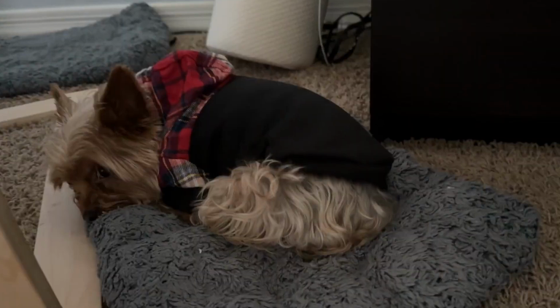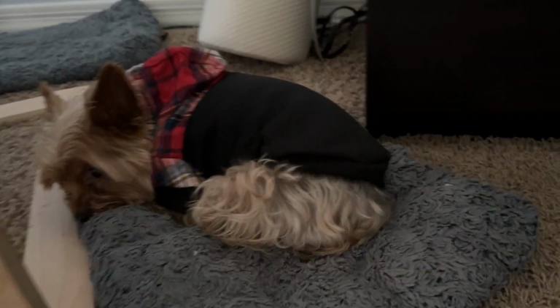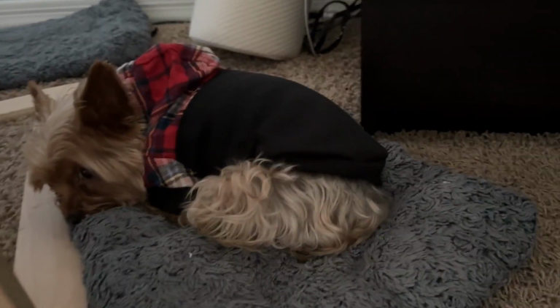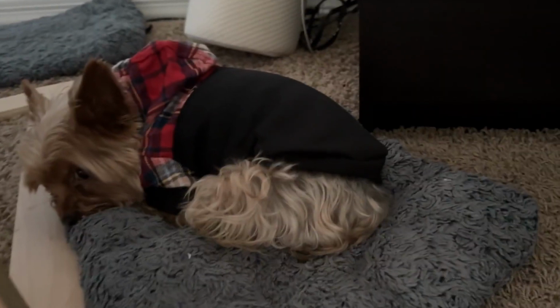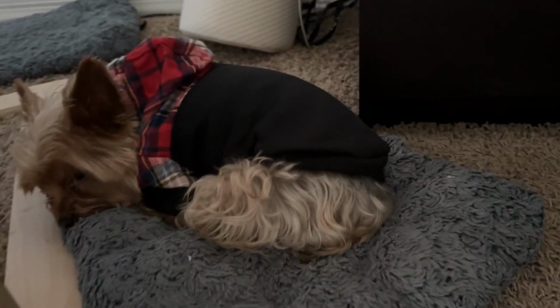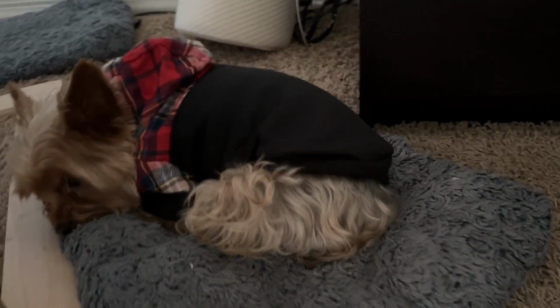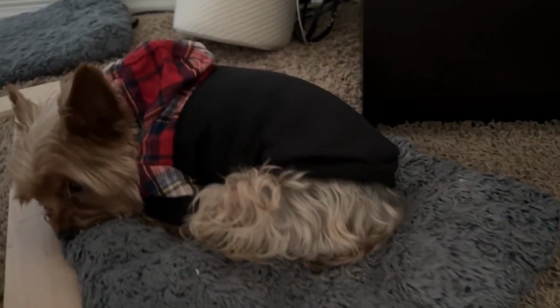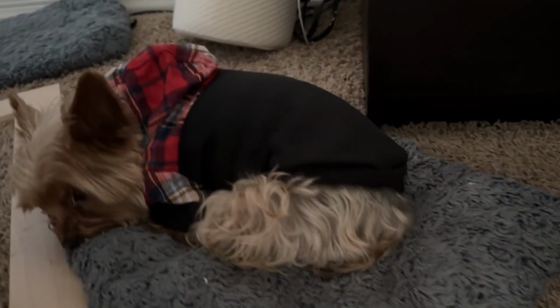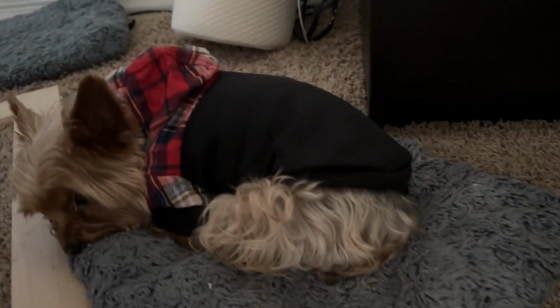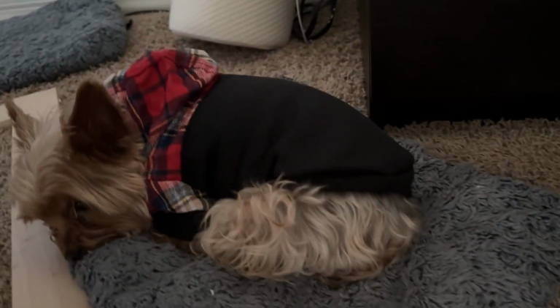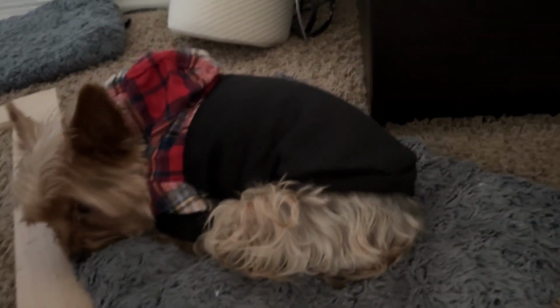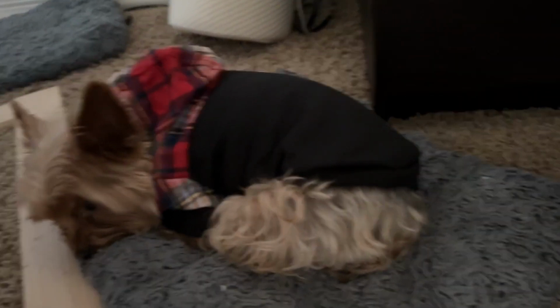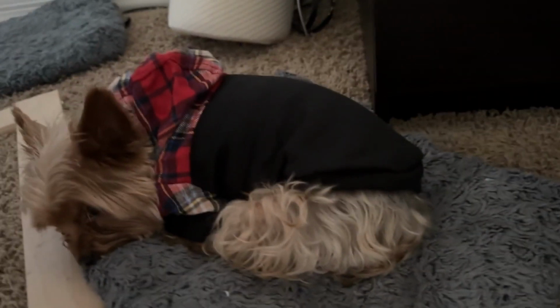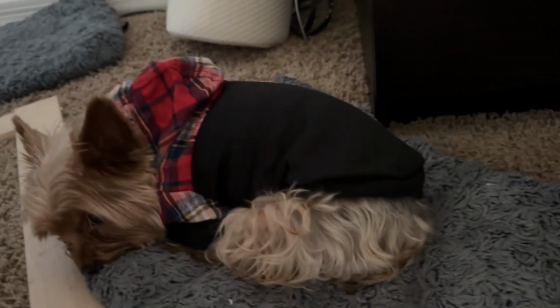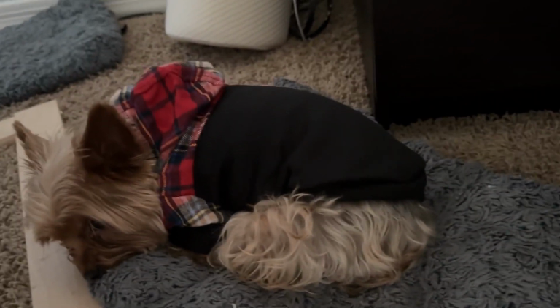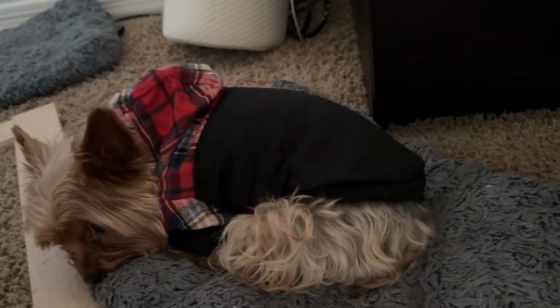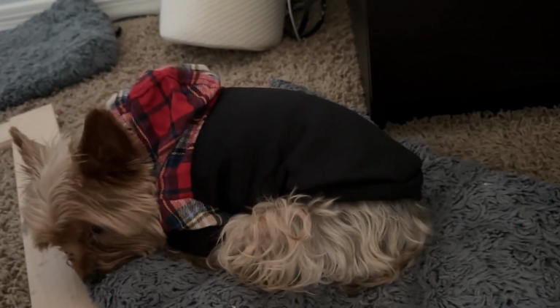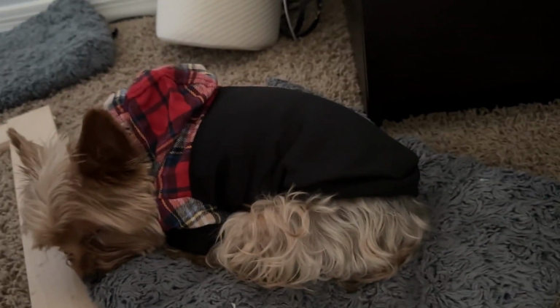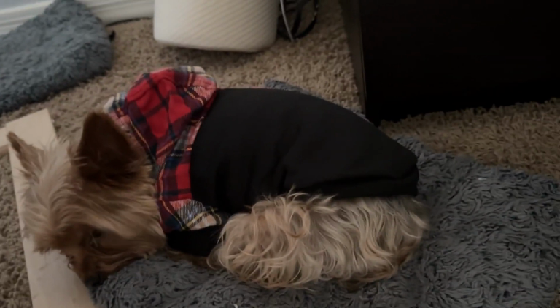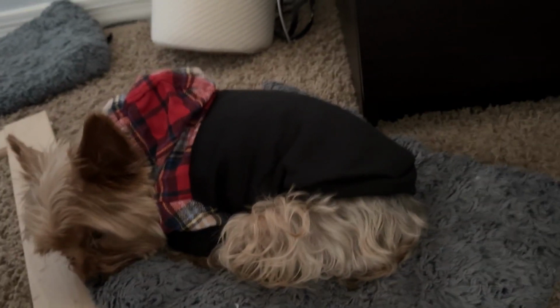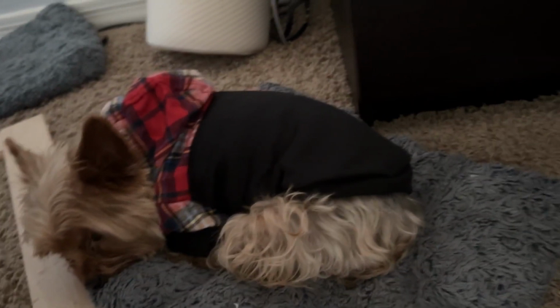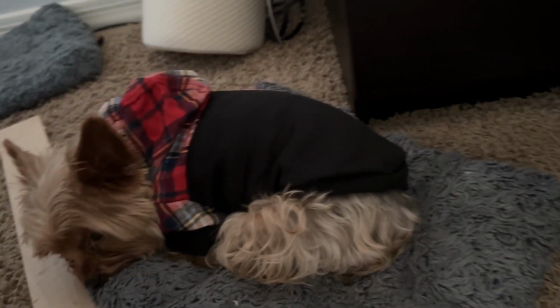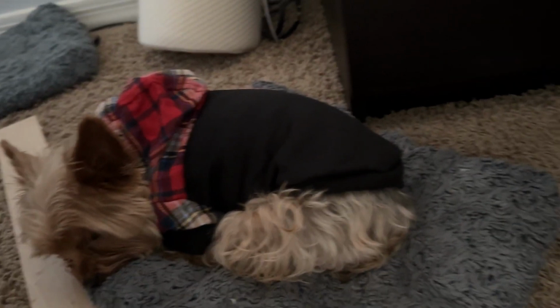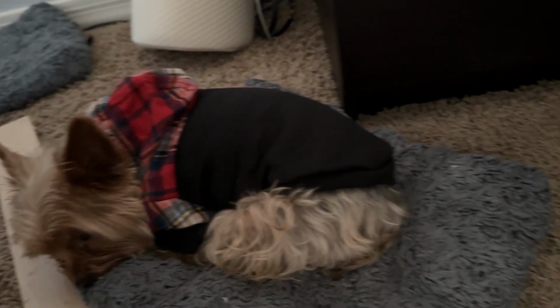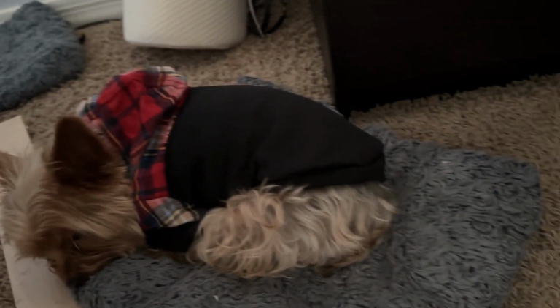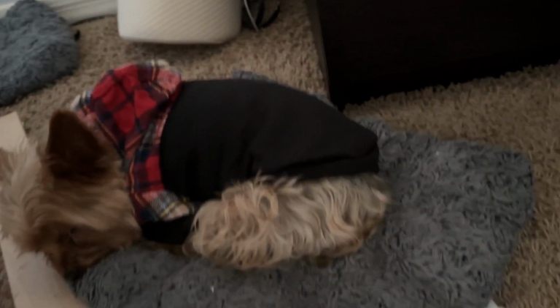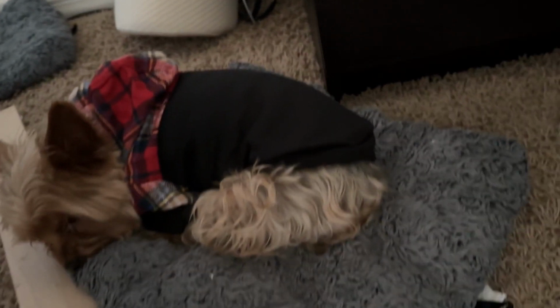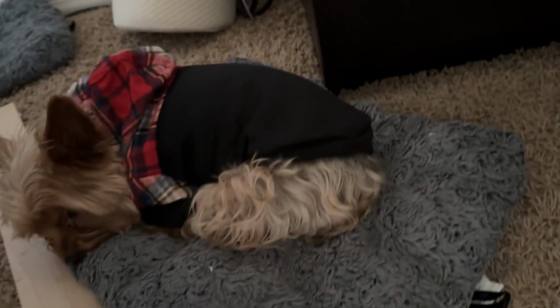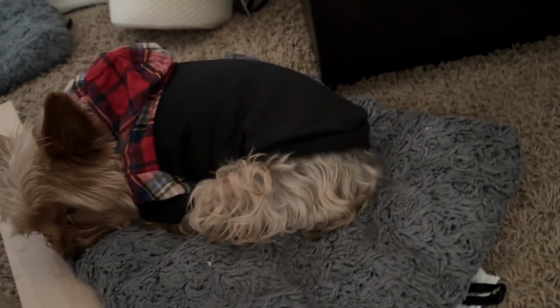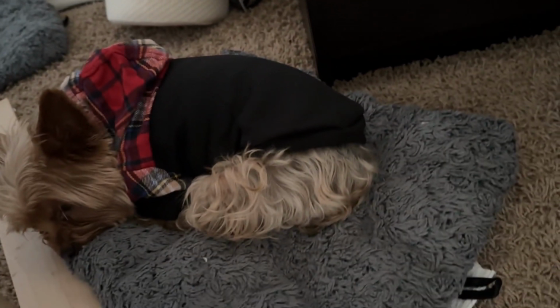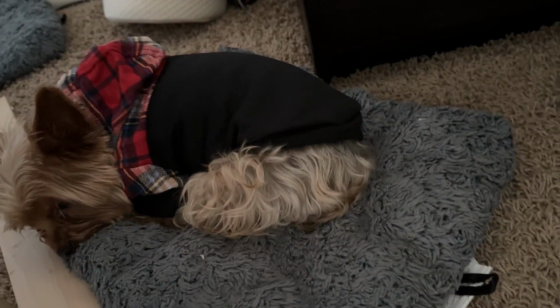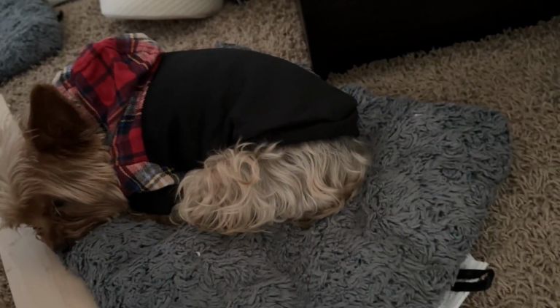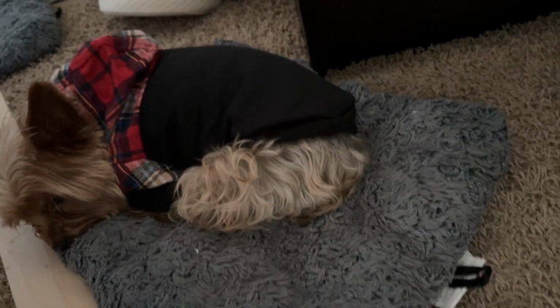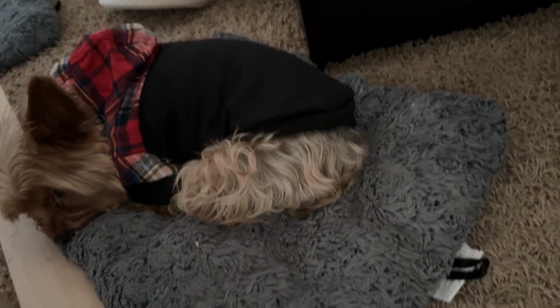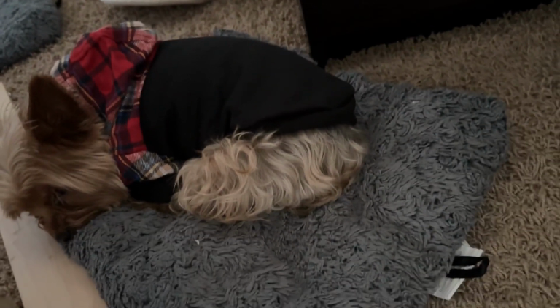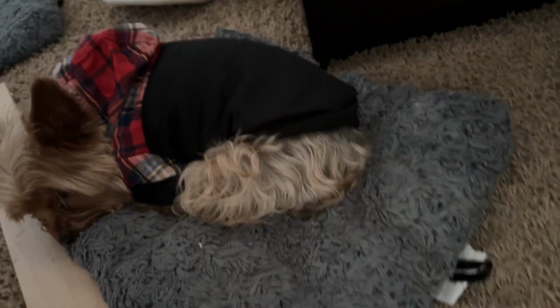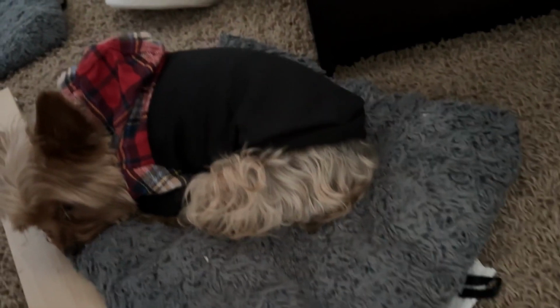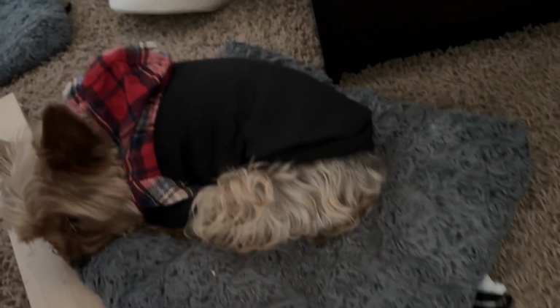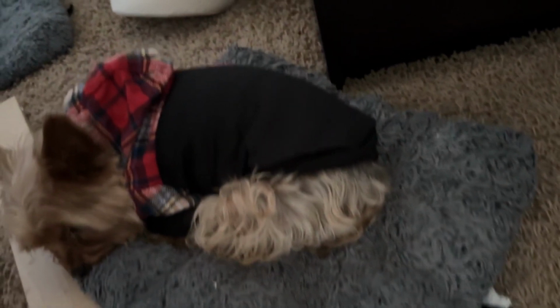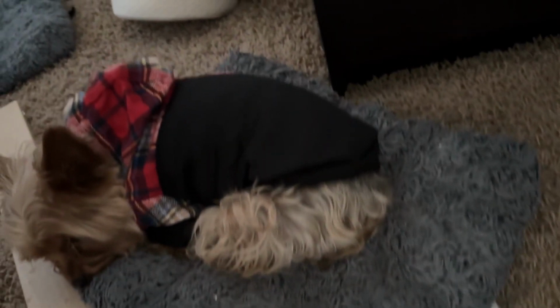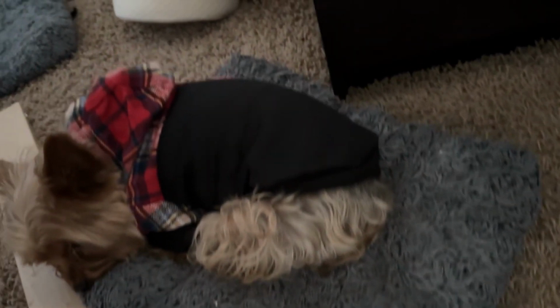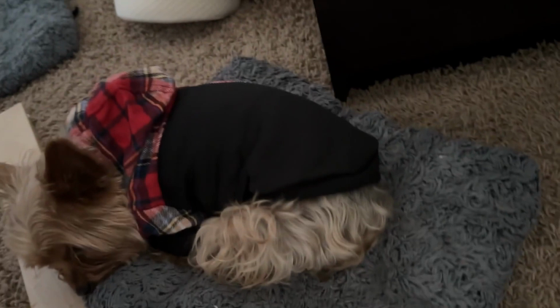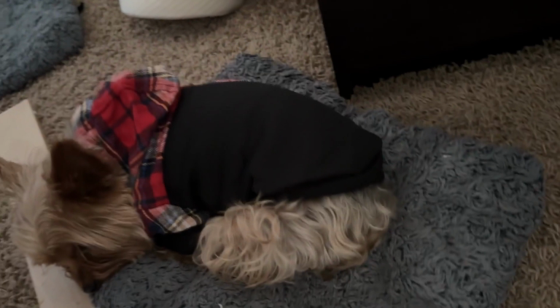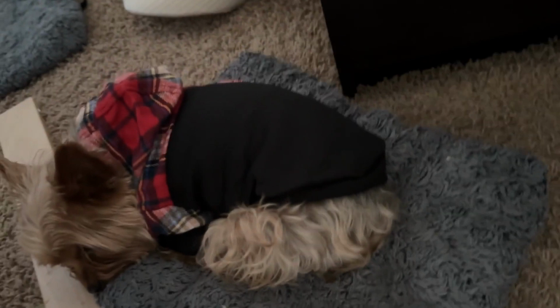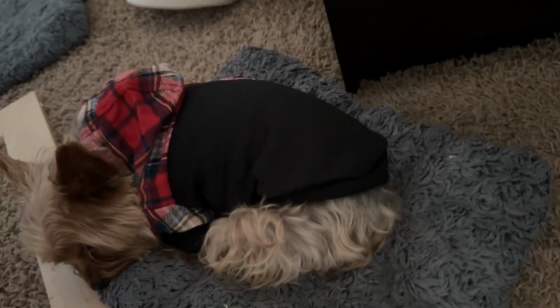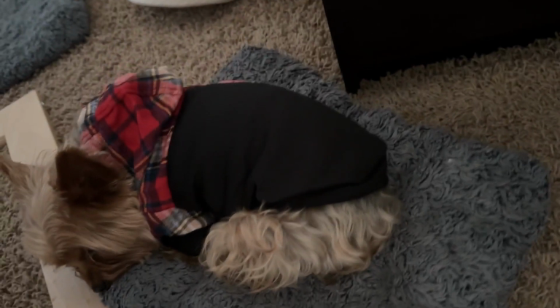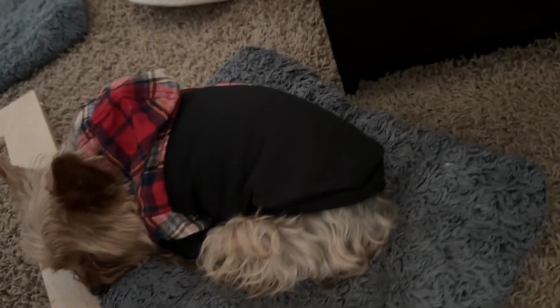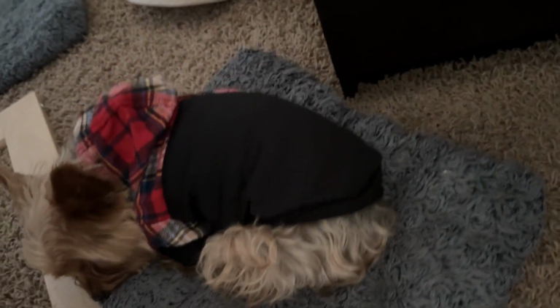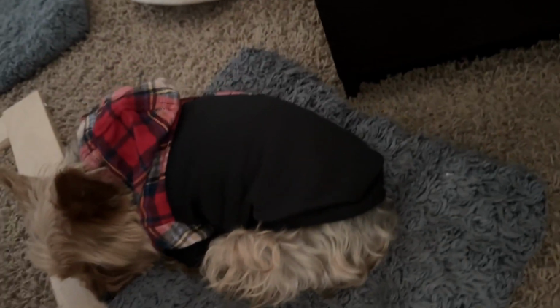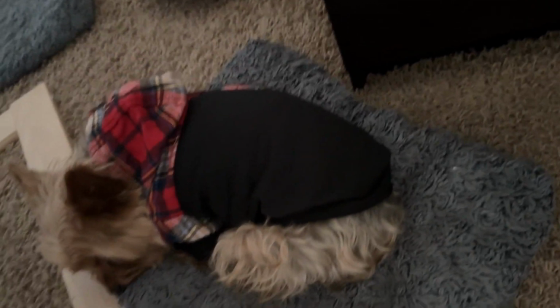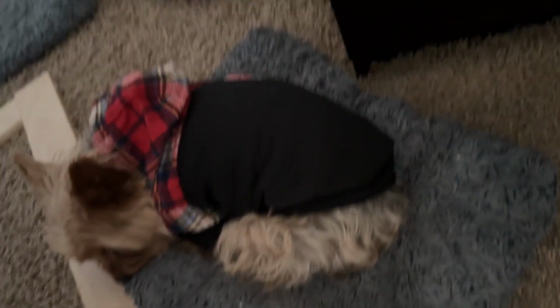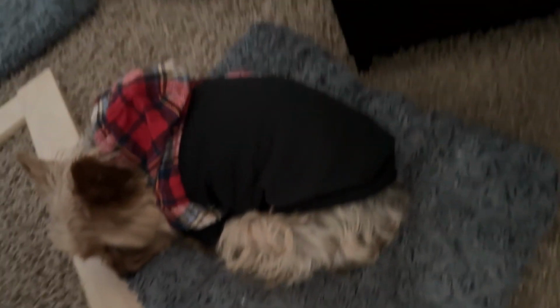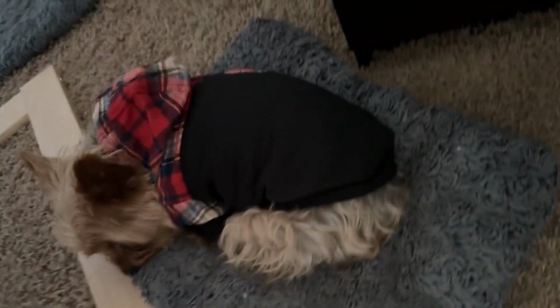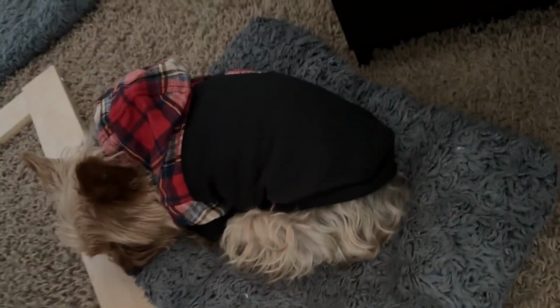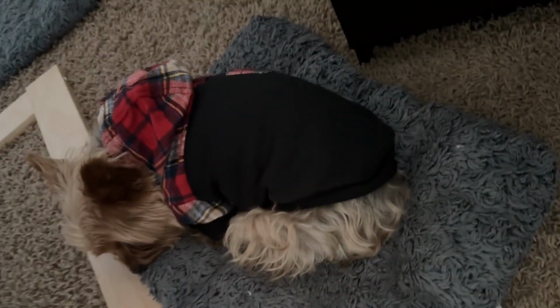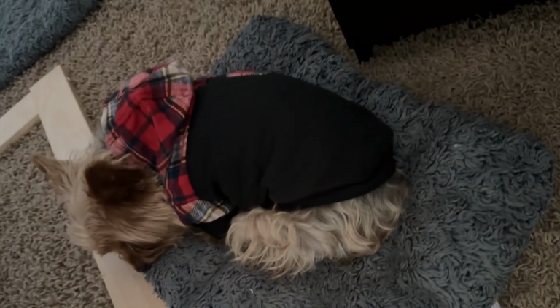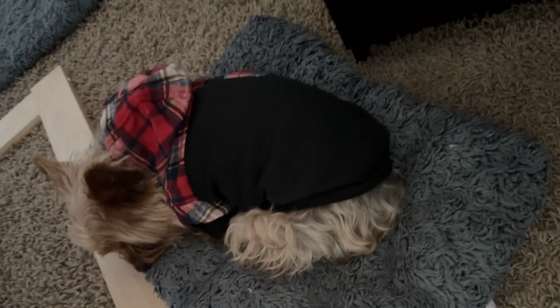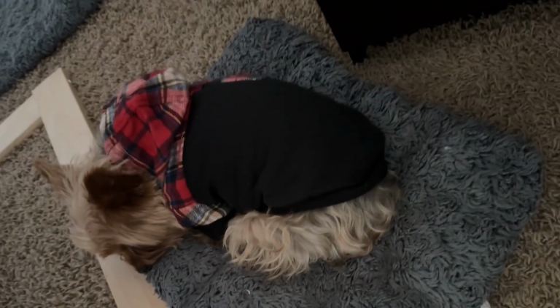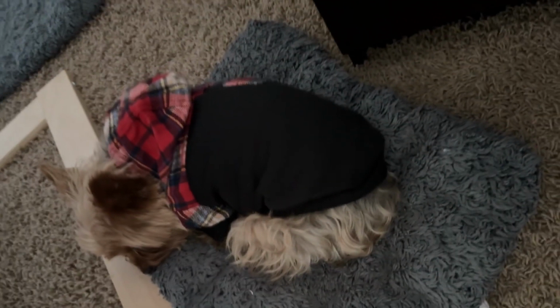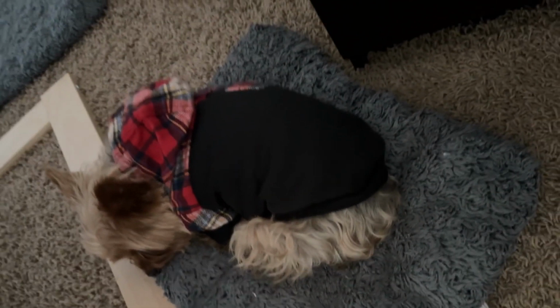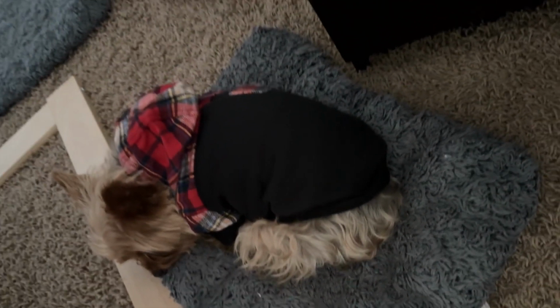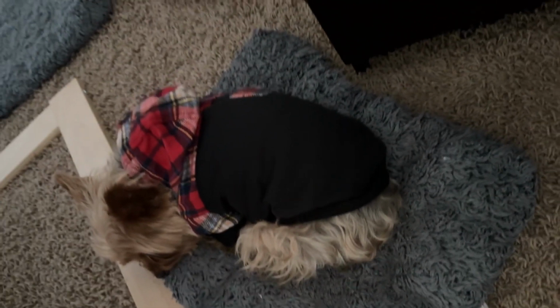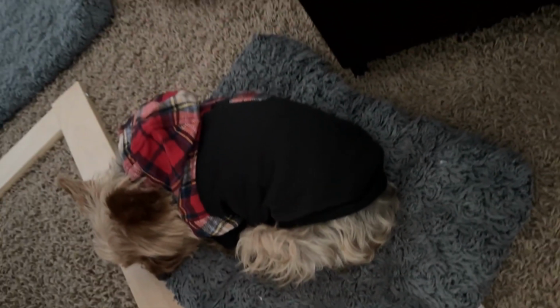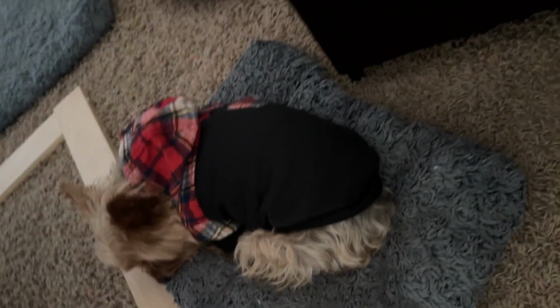So if you're looking for a dog coat for your puppy, I would highly recommend this one — the material is super soft. Little Mama approved! Thanks for watching.